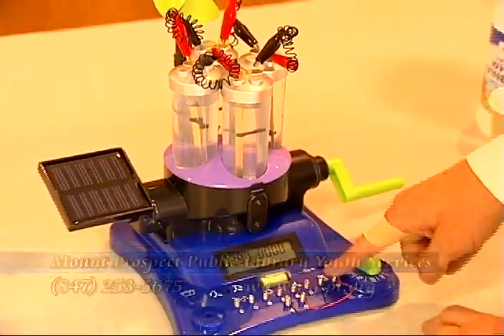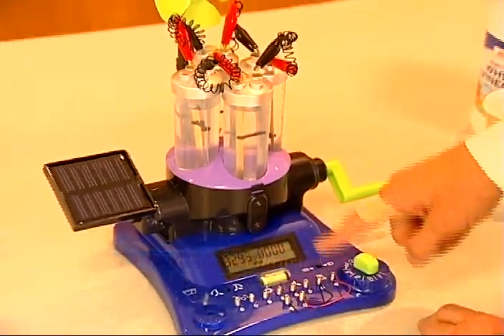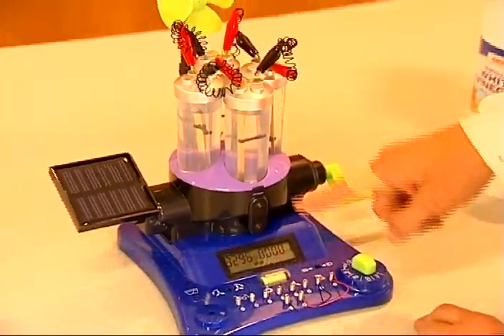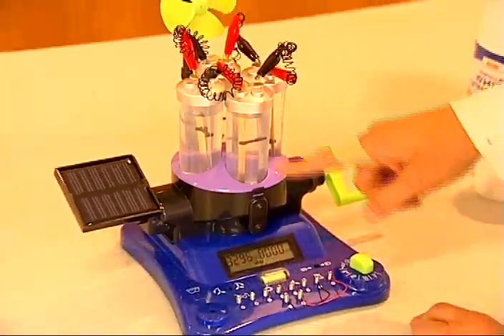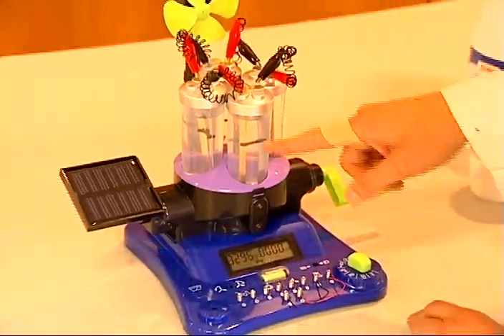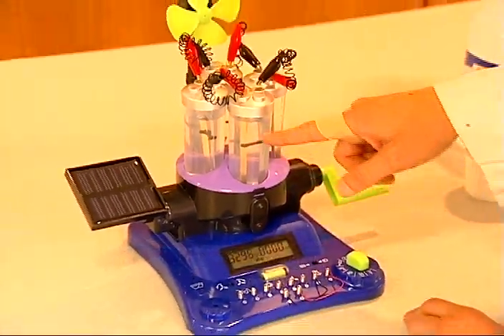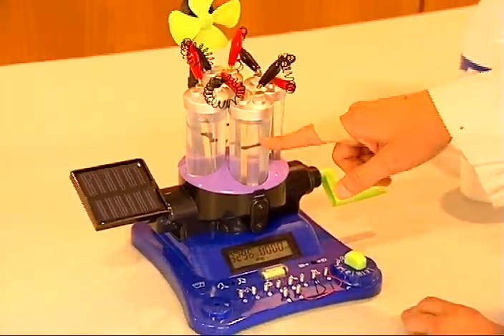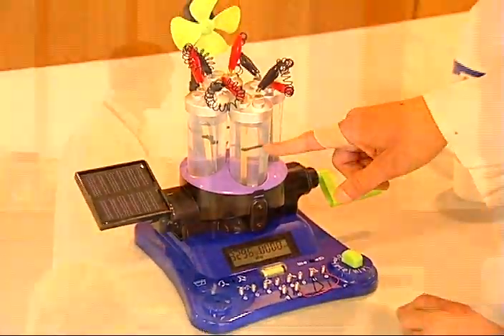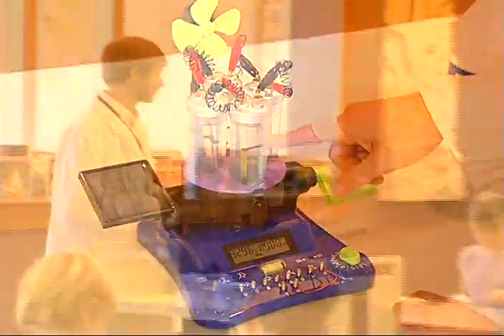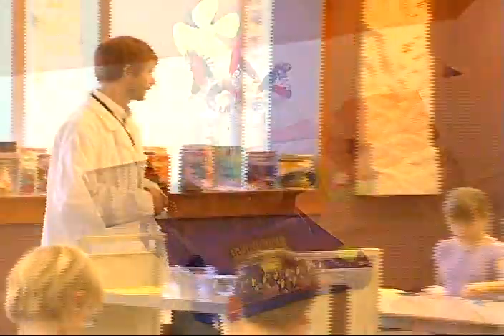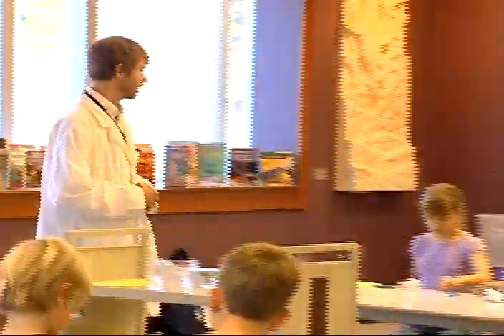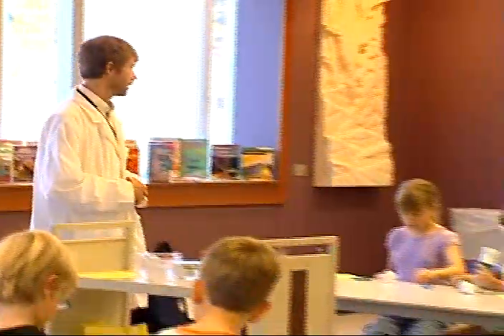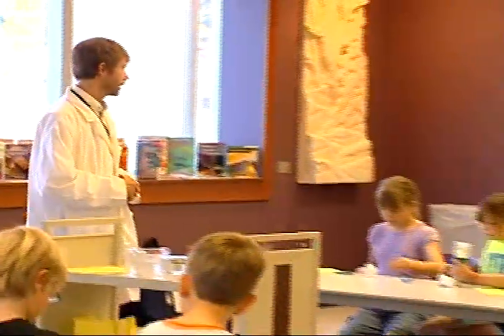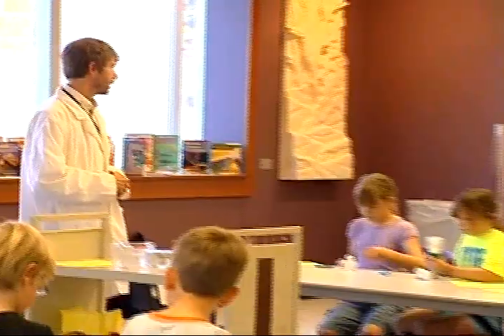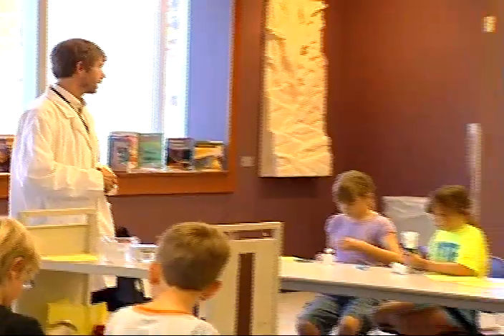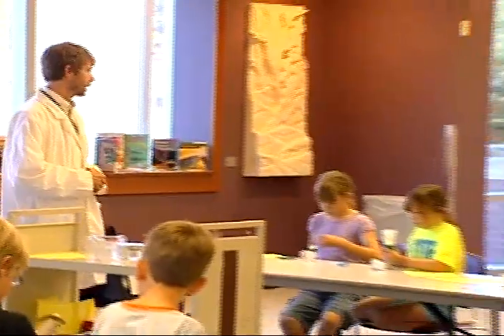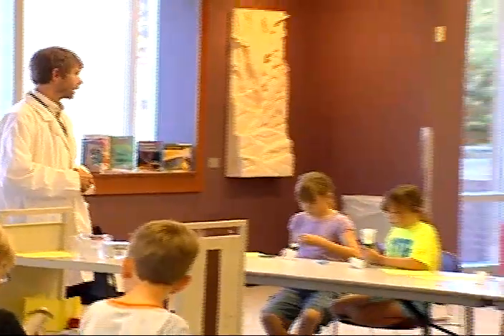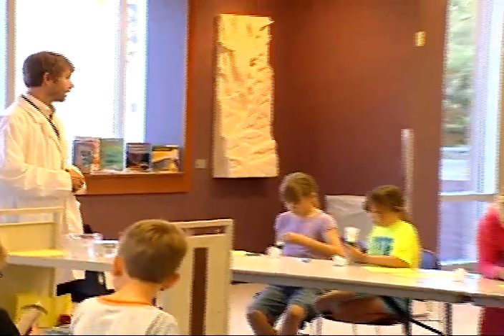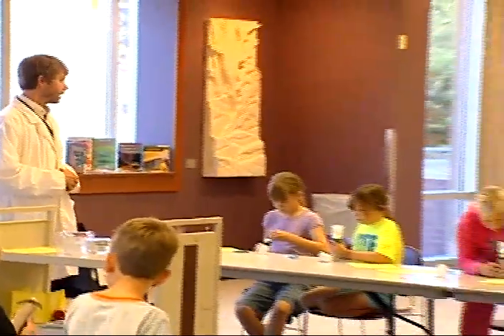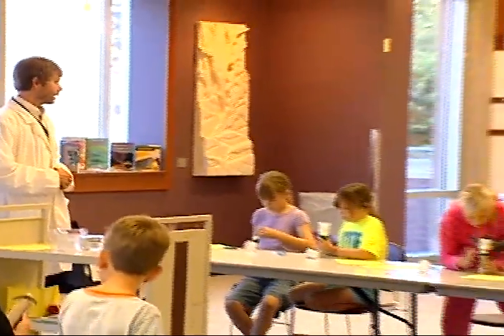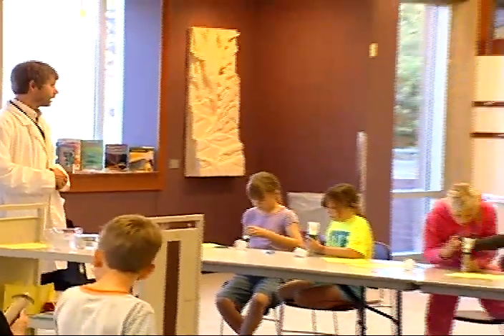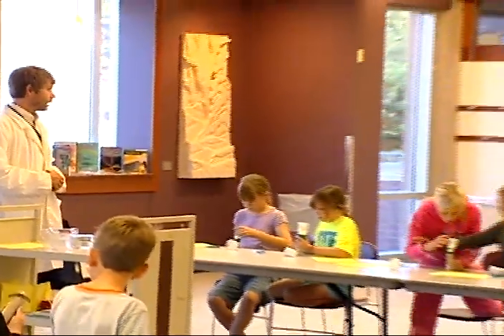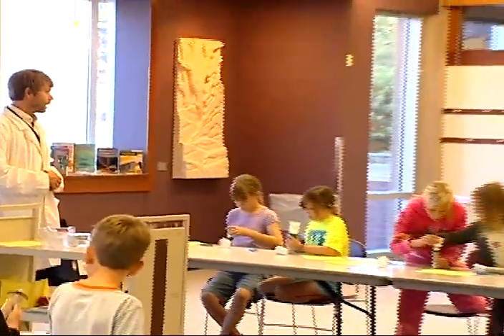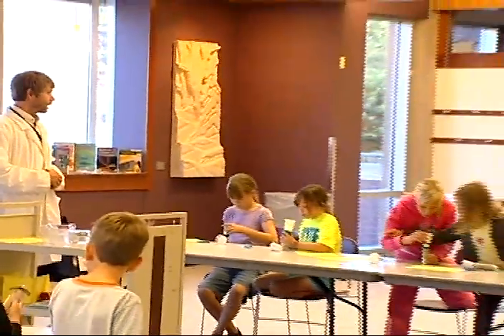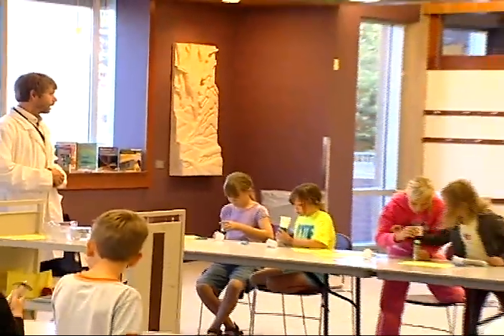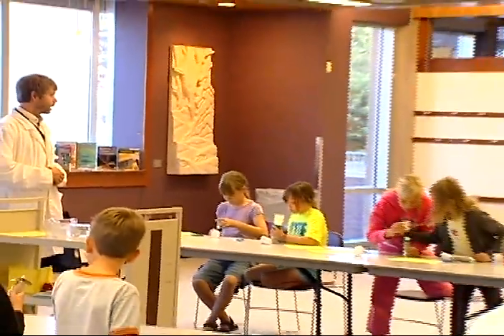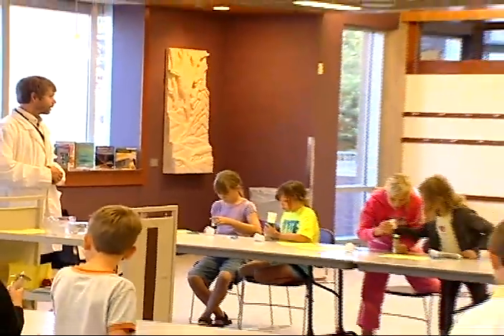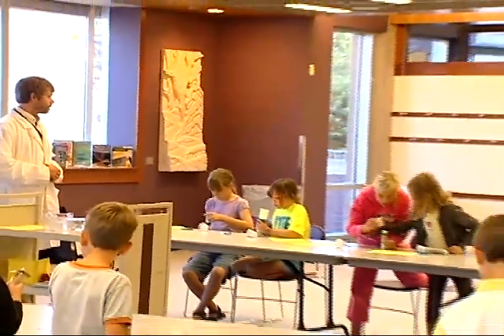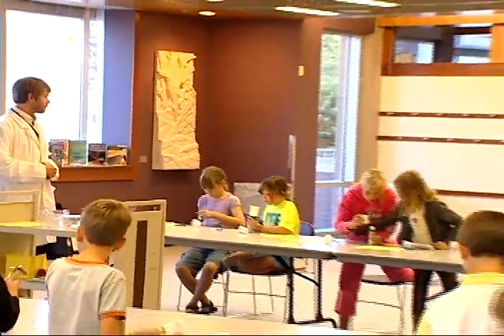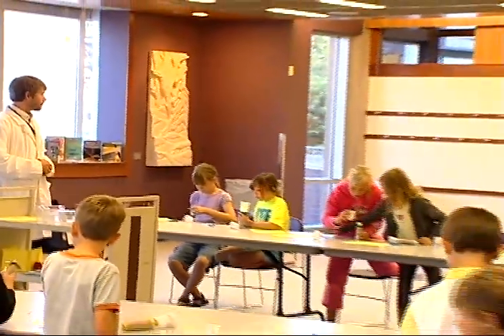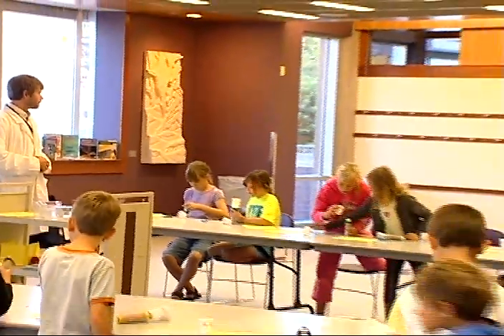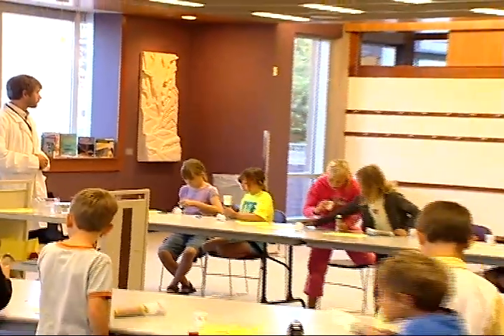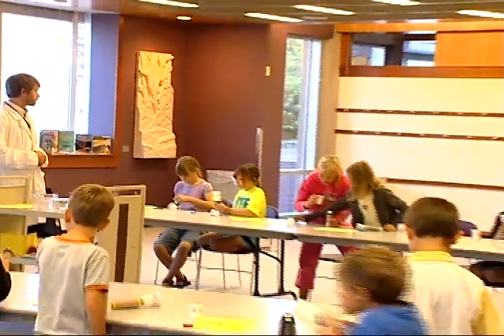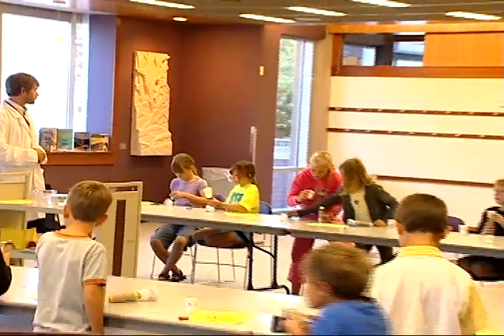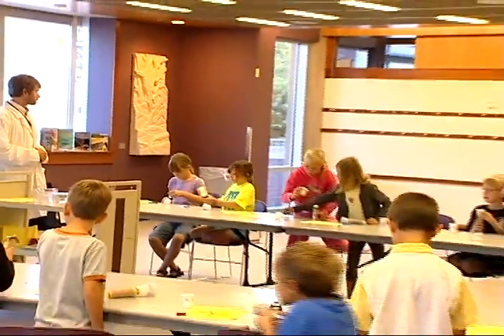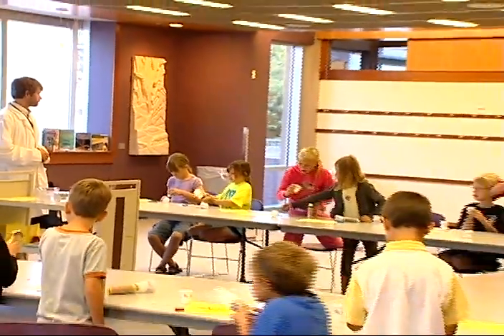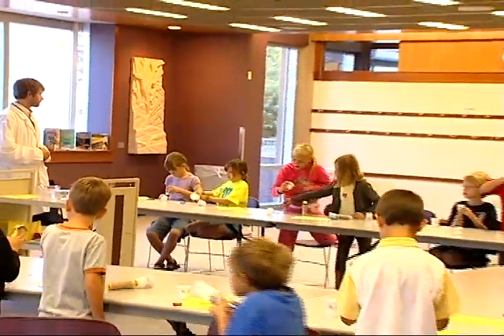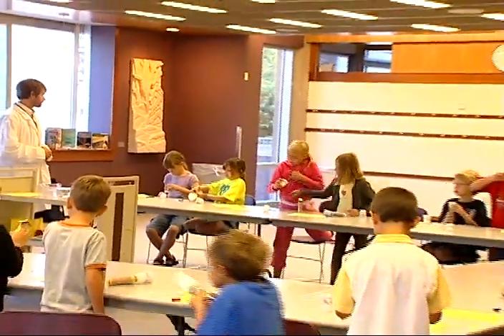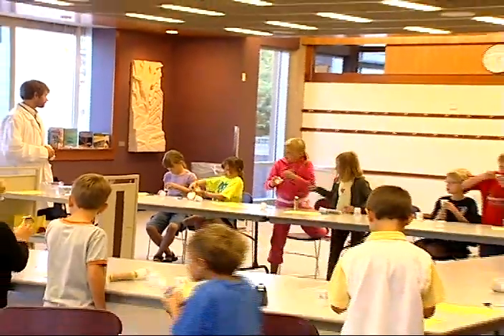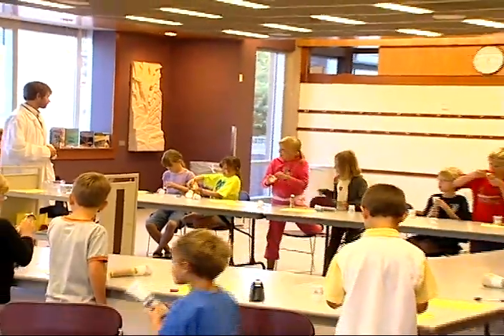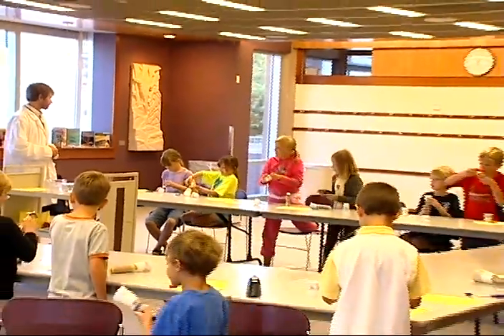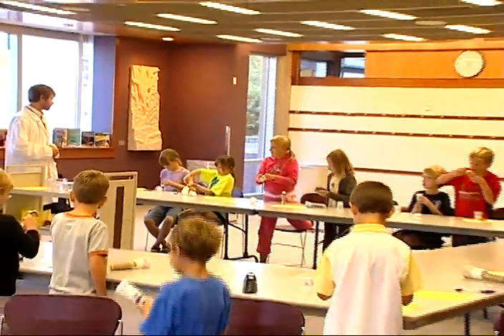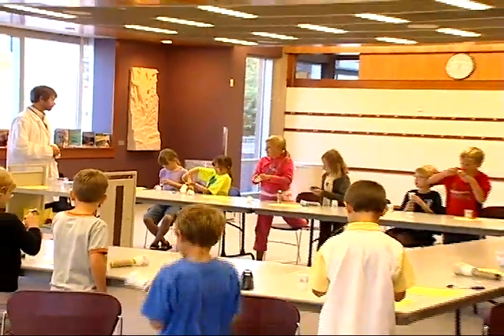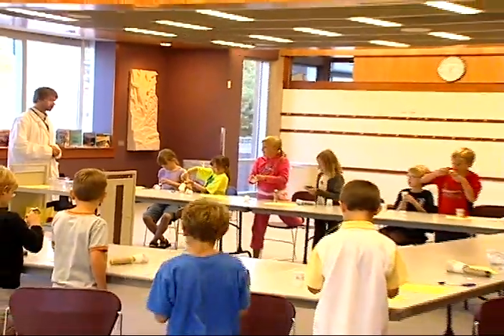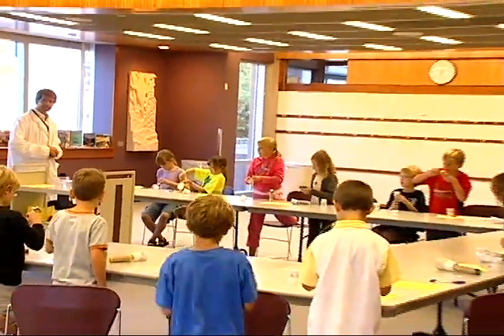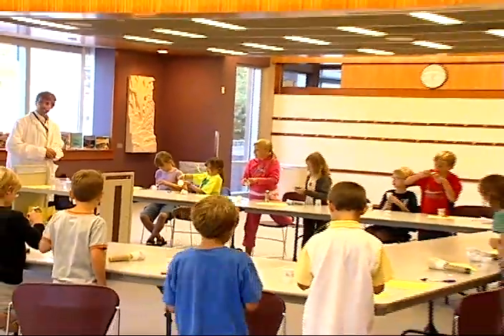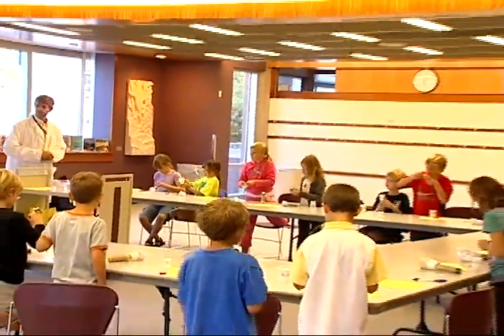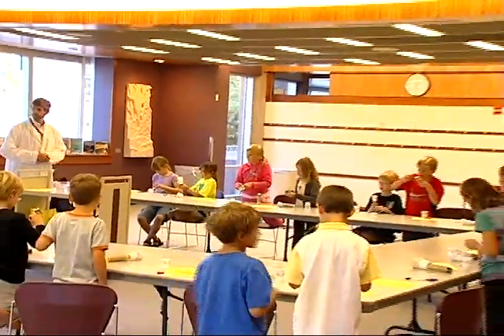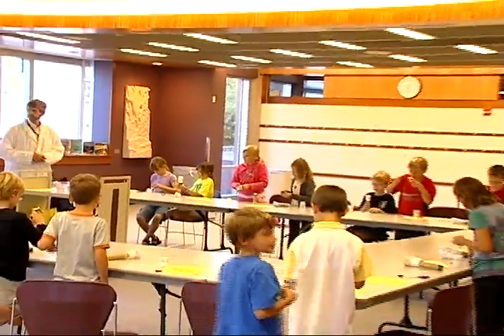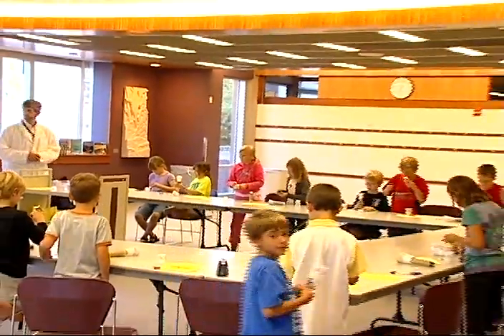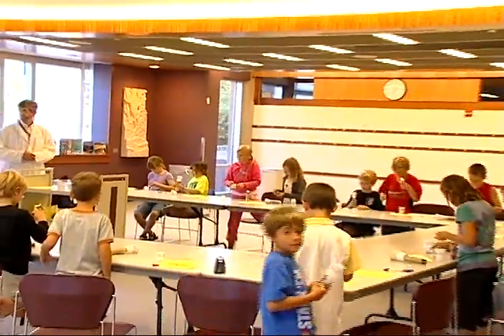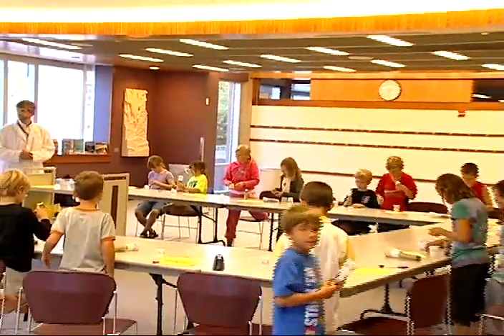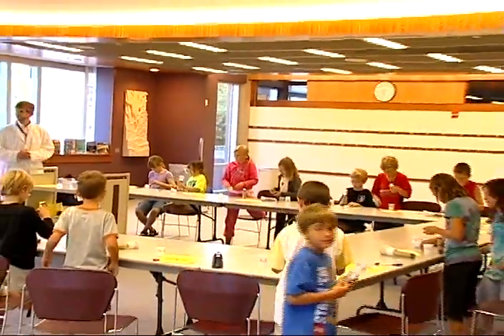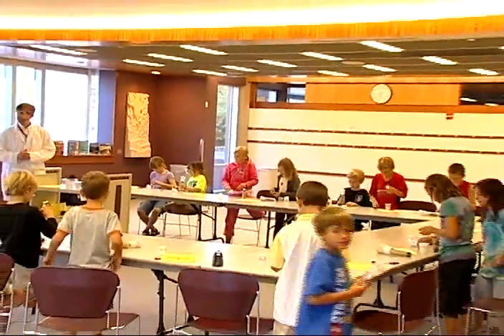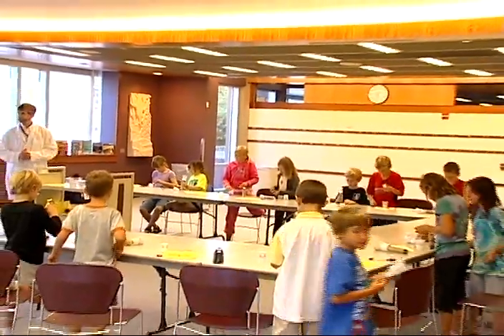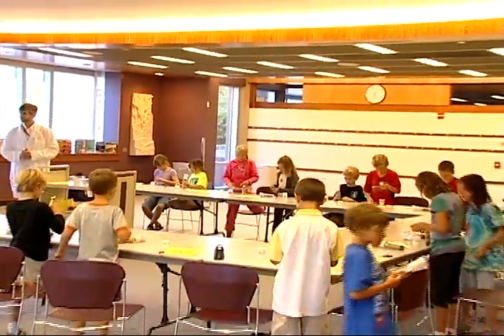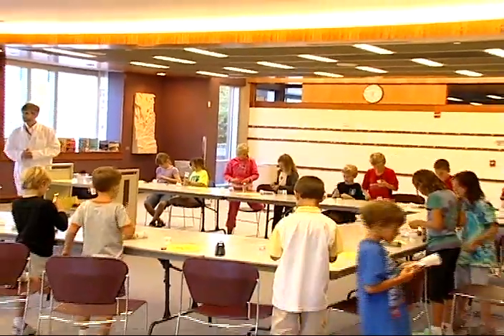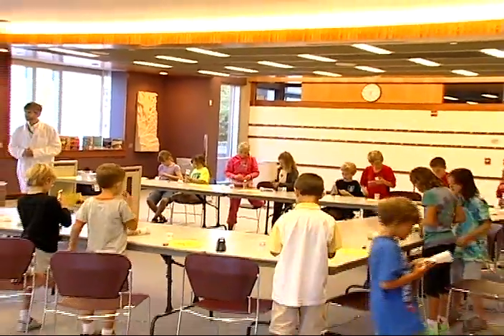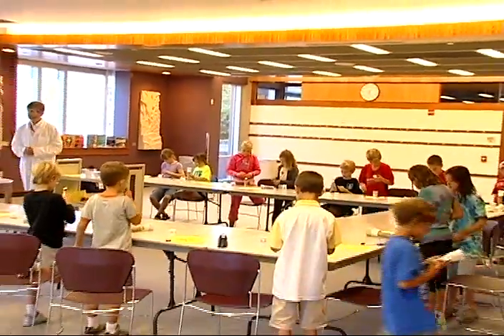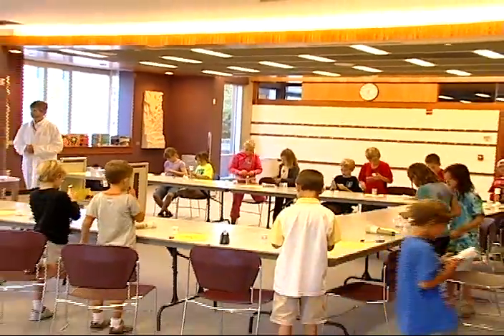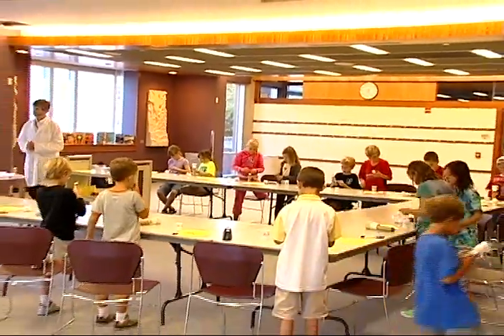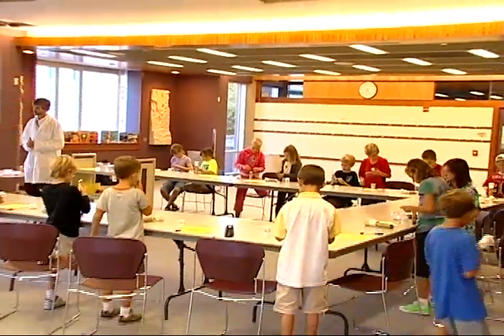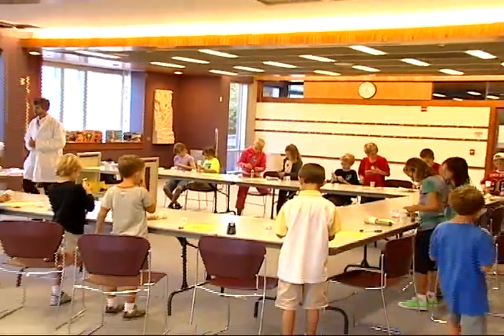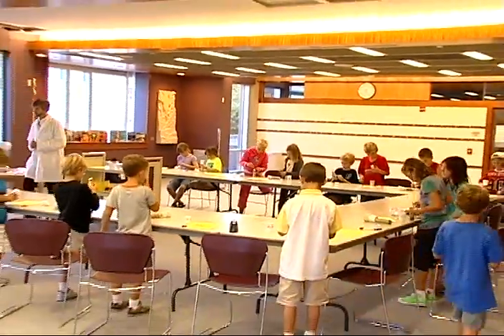Look for the next event in the Mad Scientist Club series coming up in the spring of 2011.